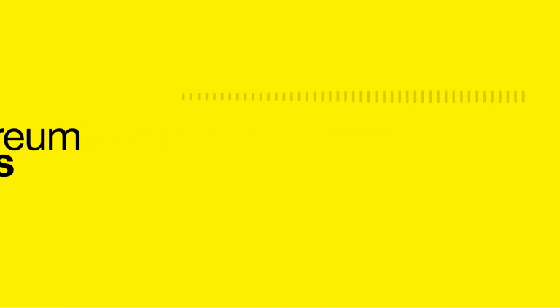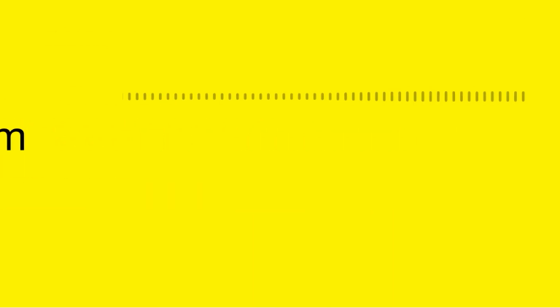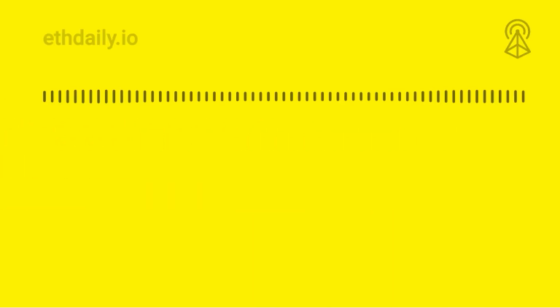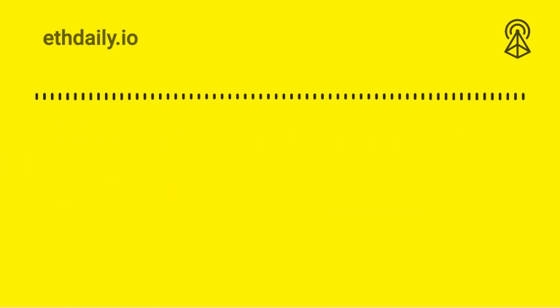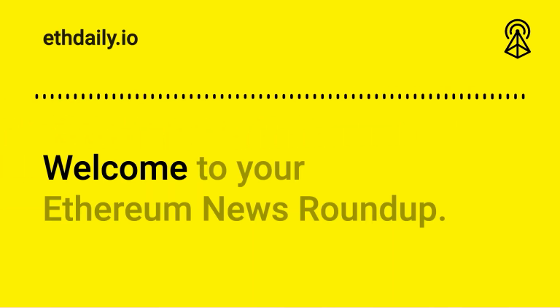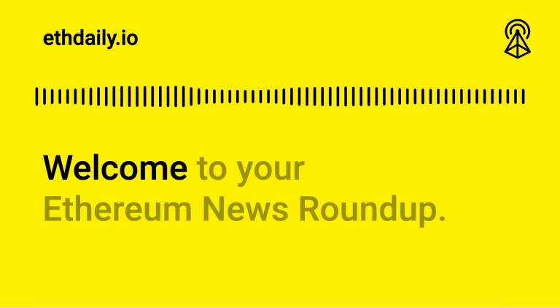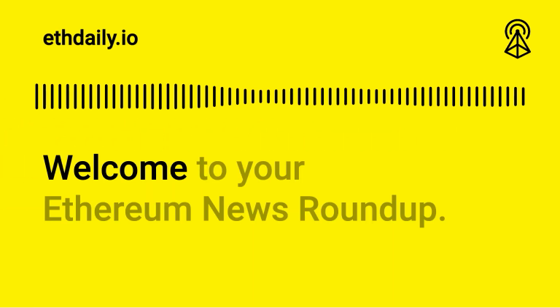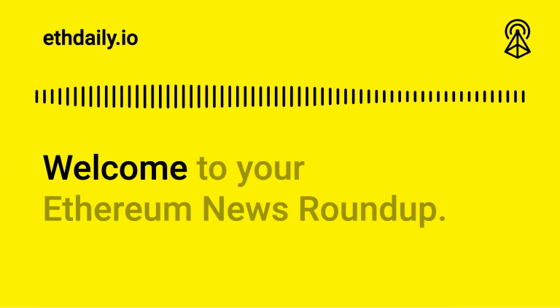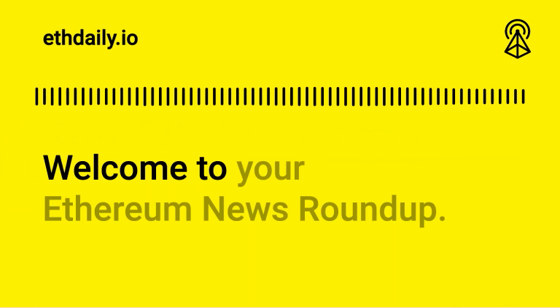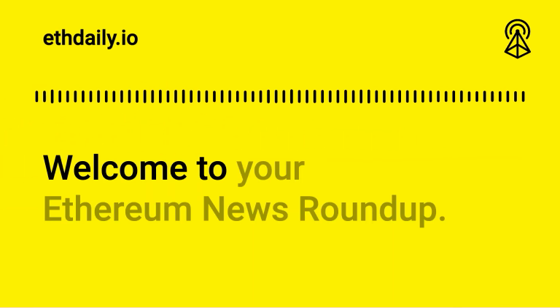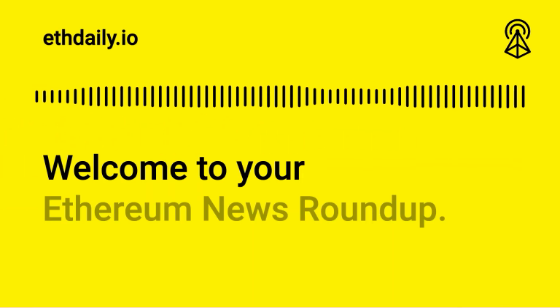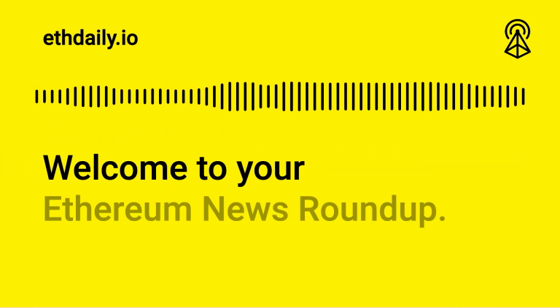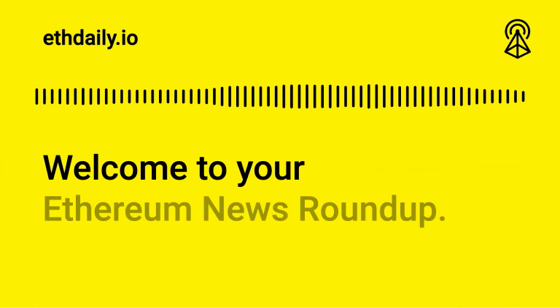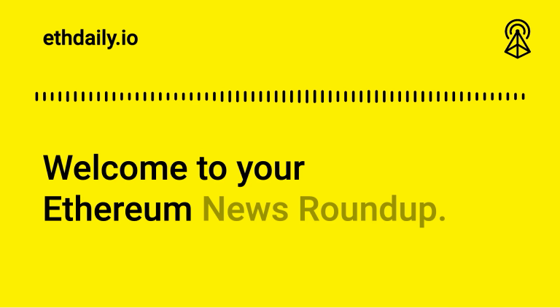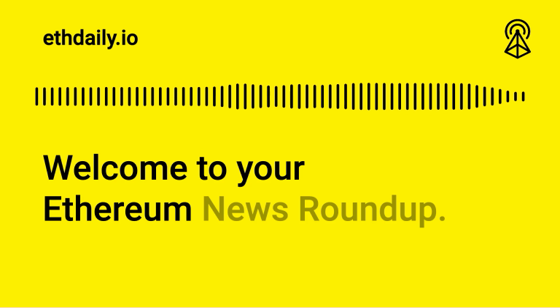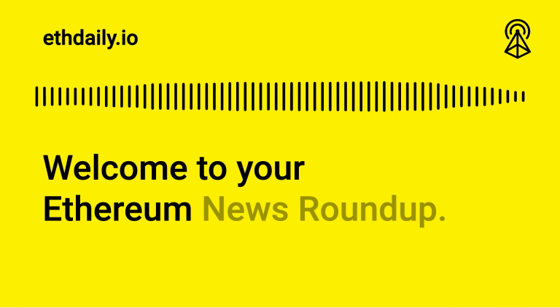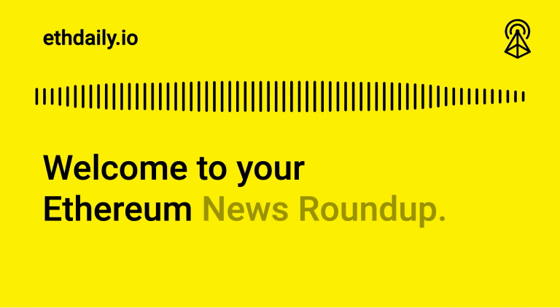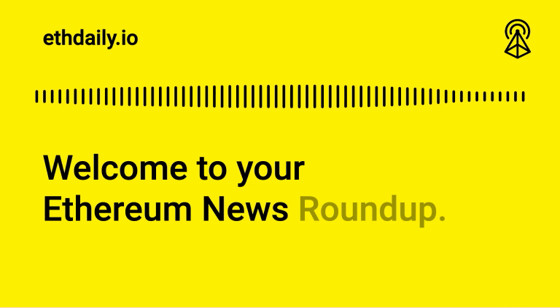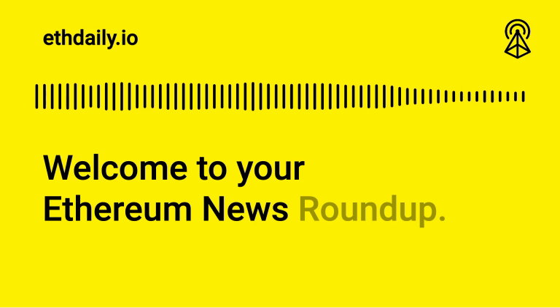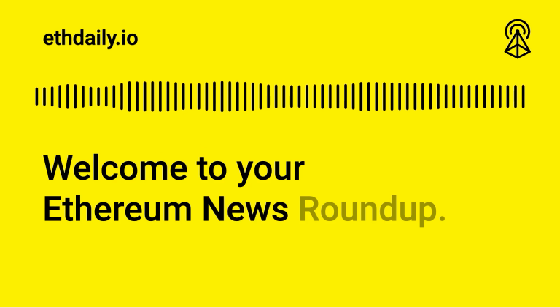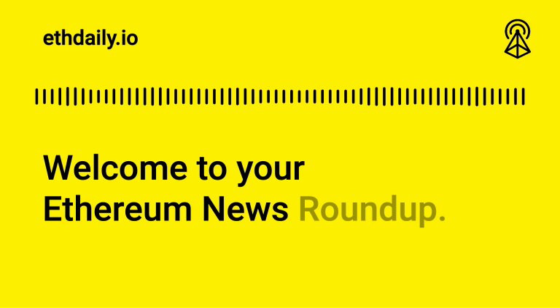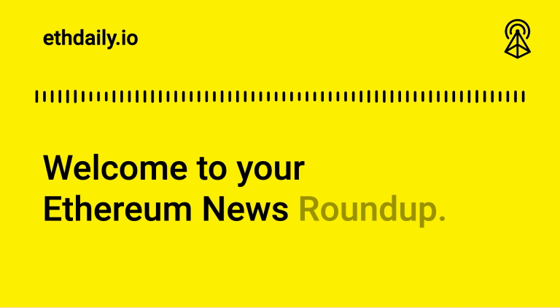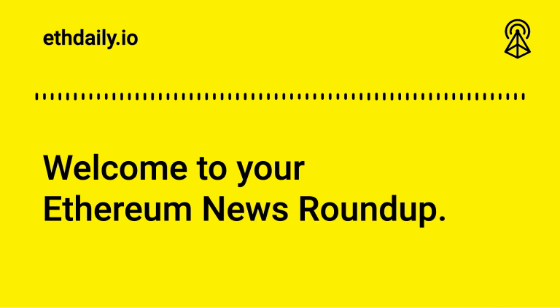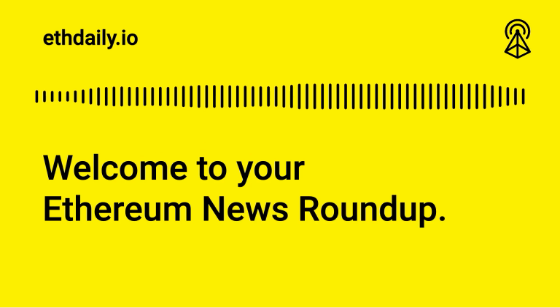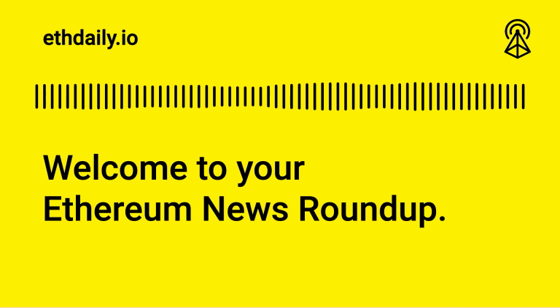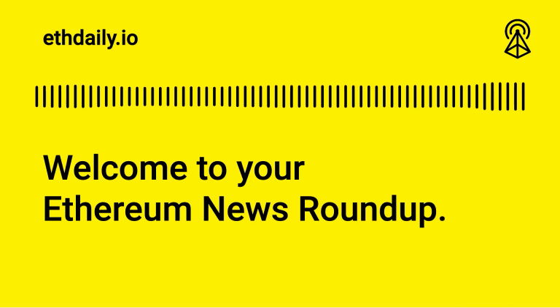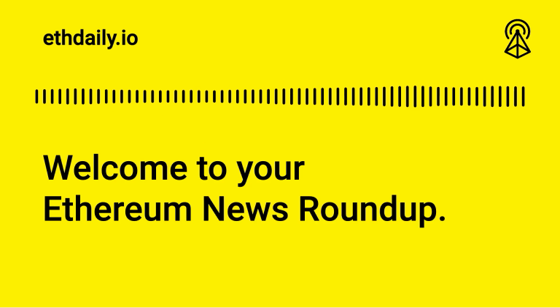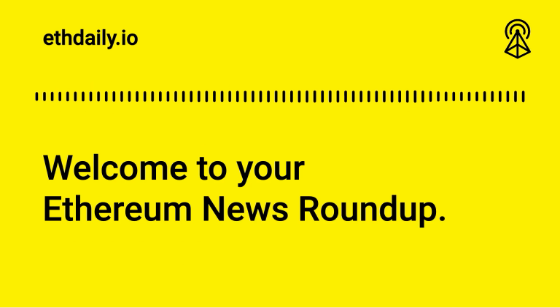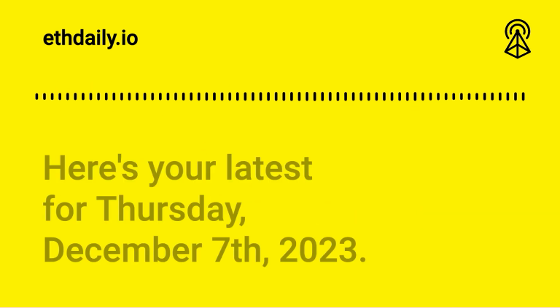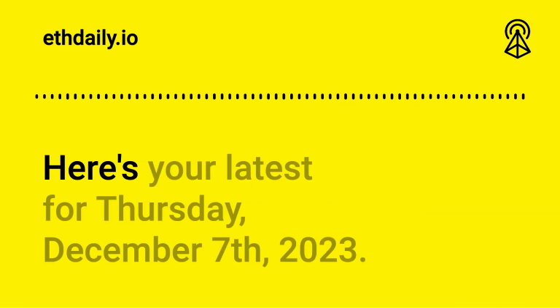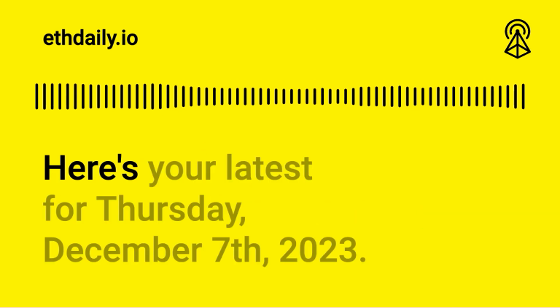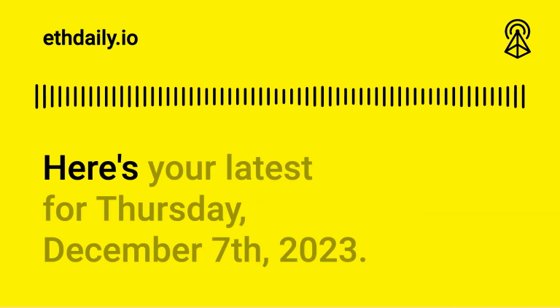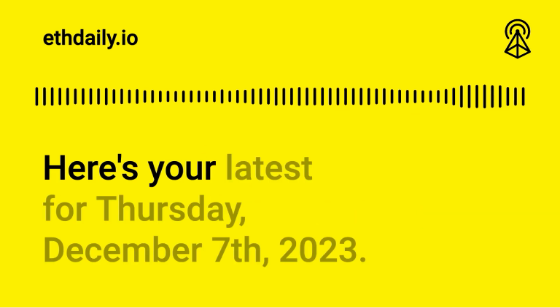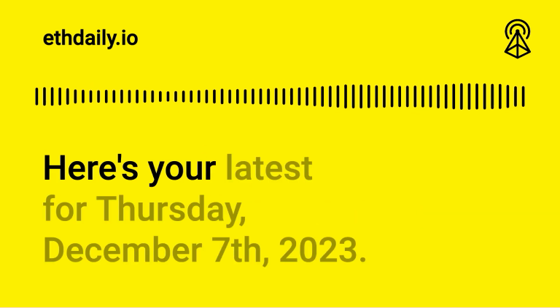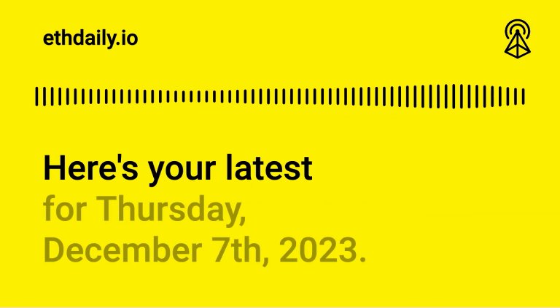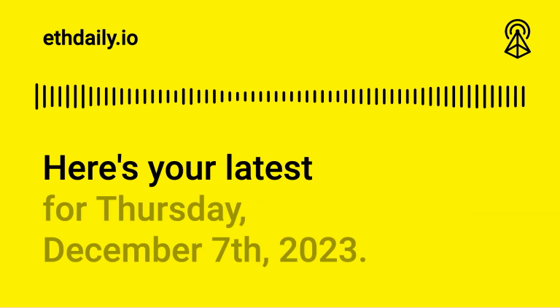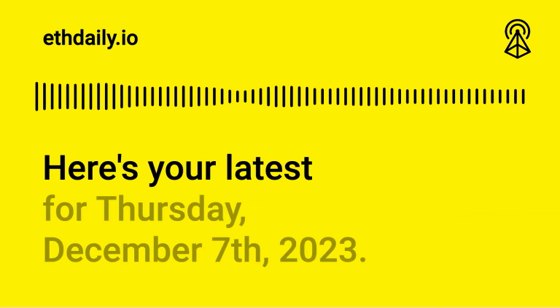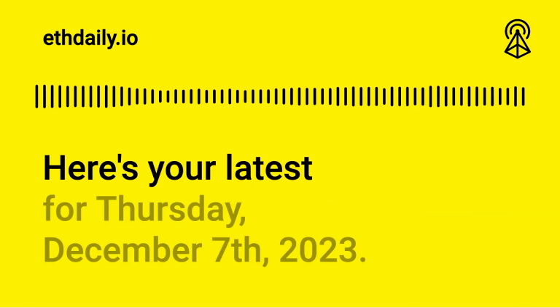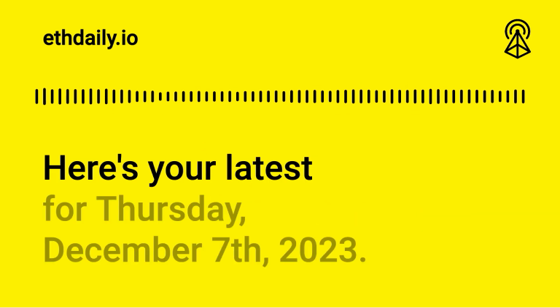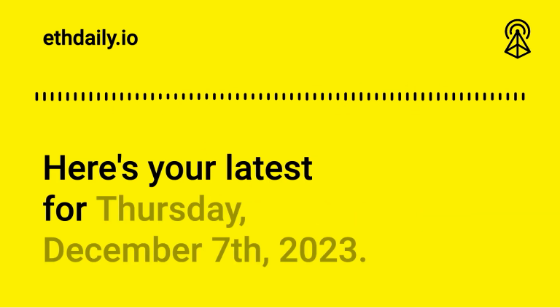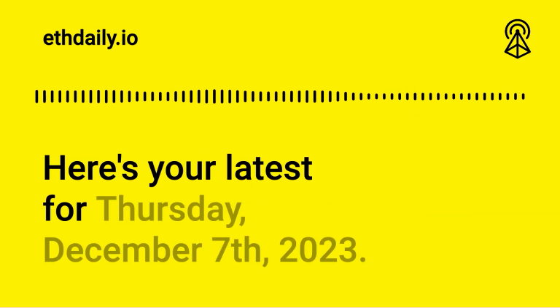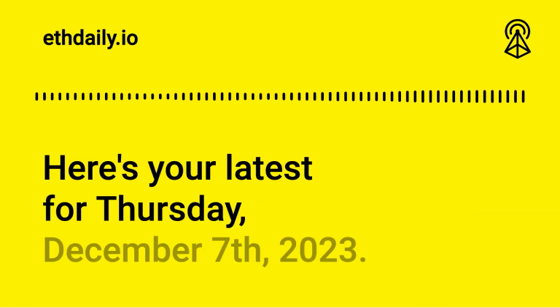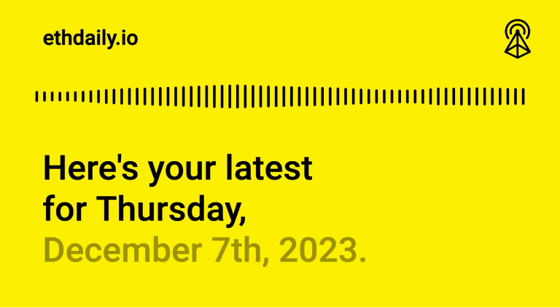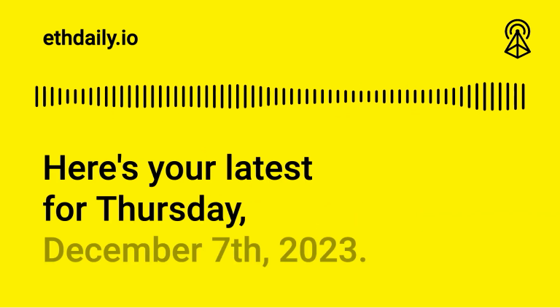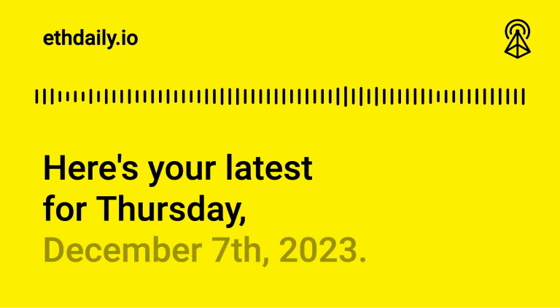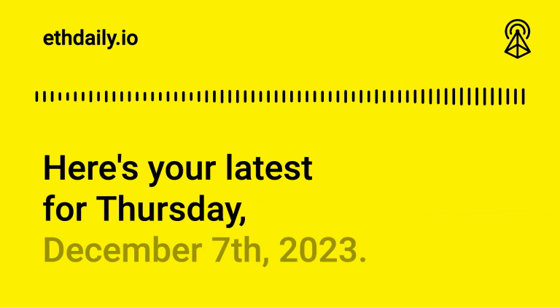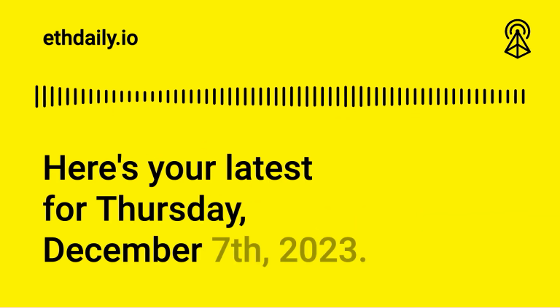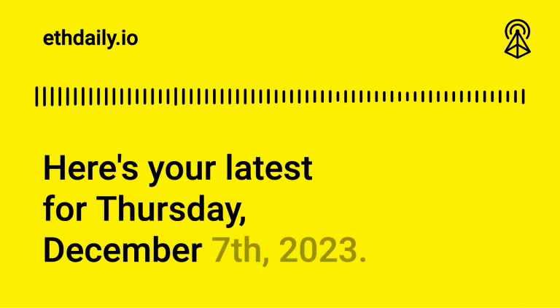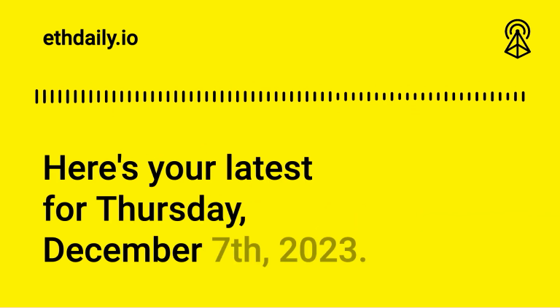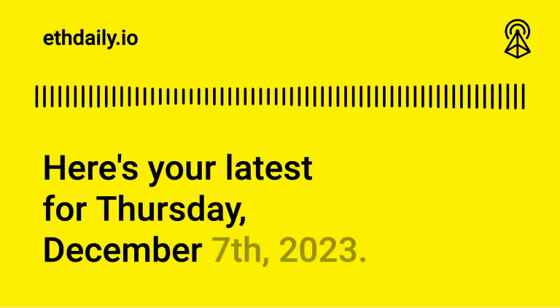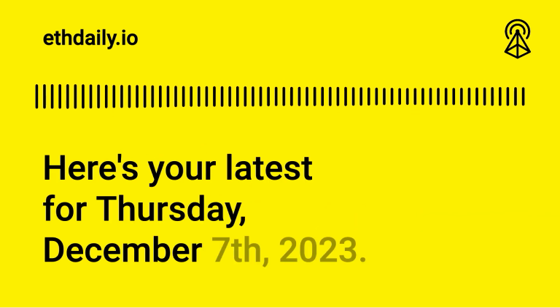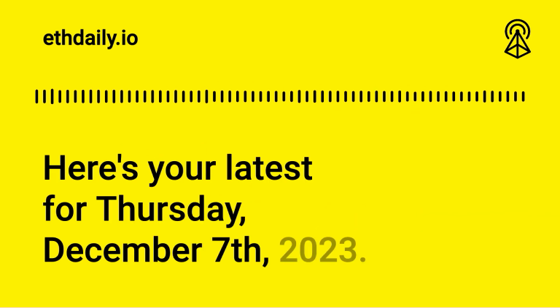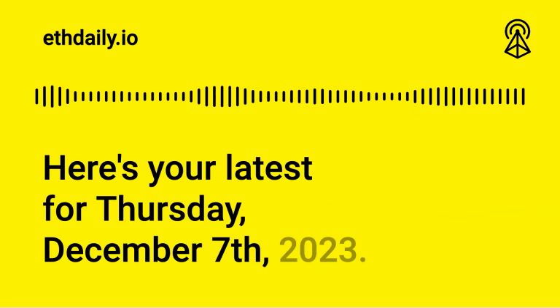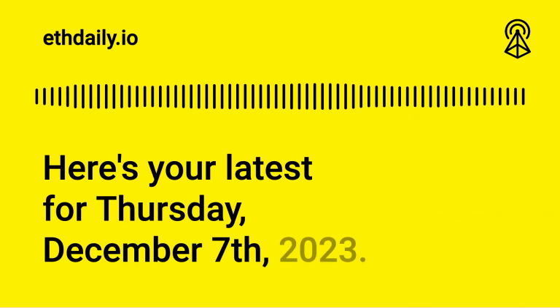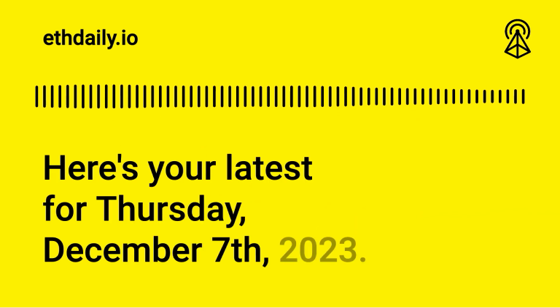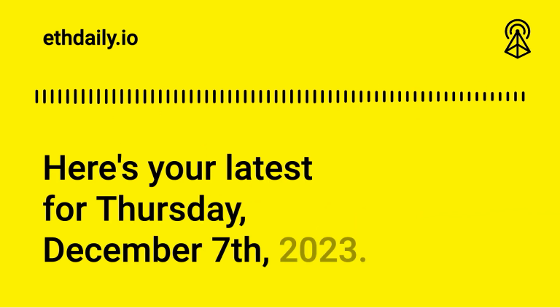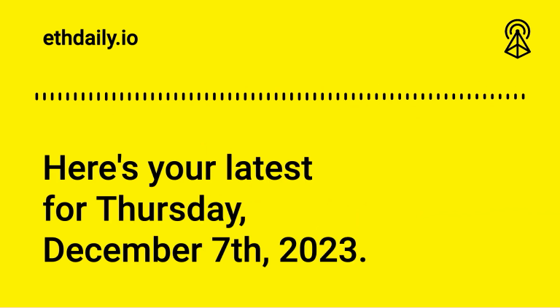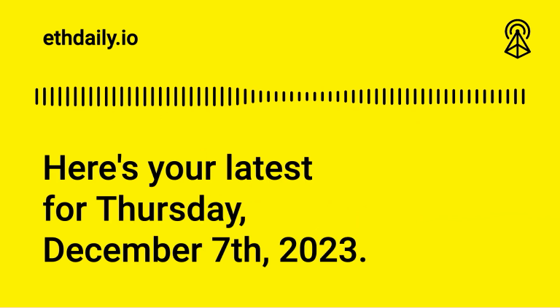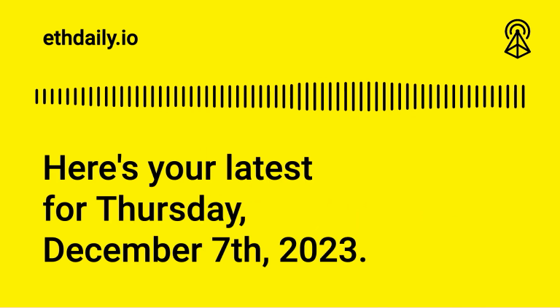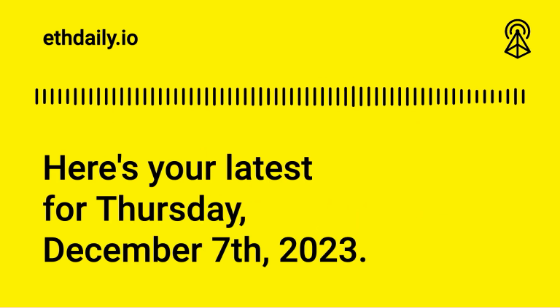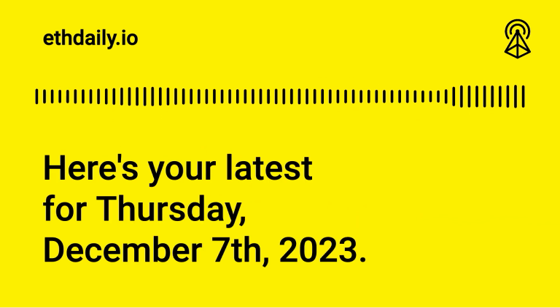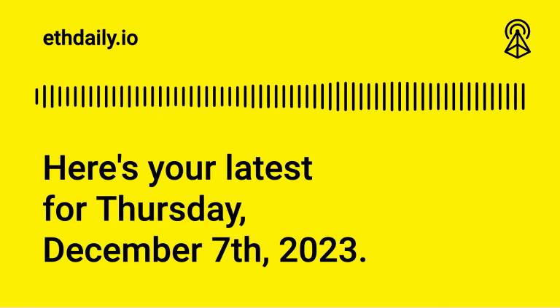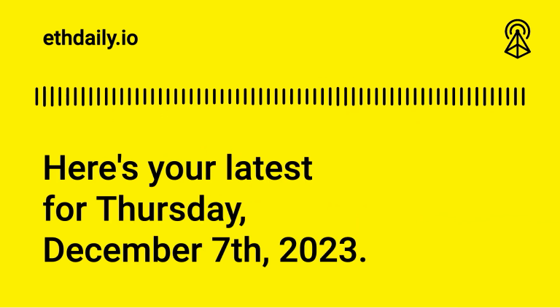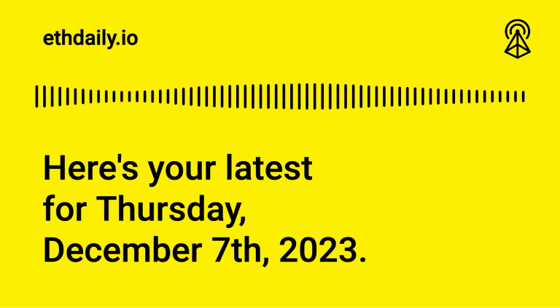Welcome to your Ethereum News Roundup. Here's your latest for Thursday, December 7th, 2023.